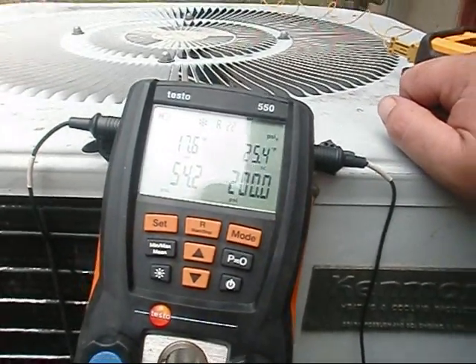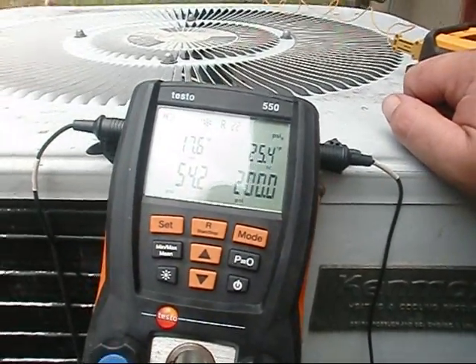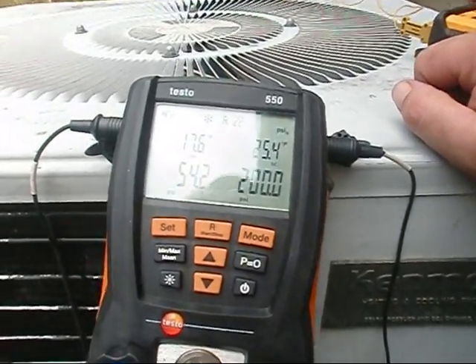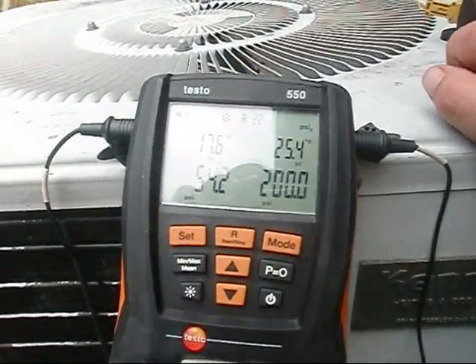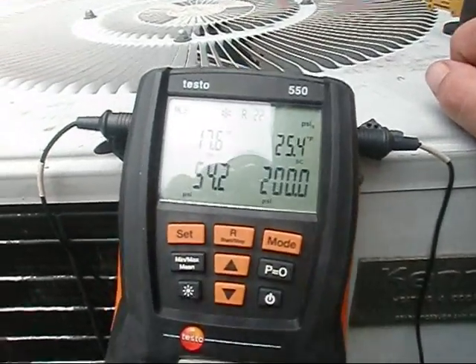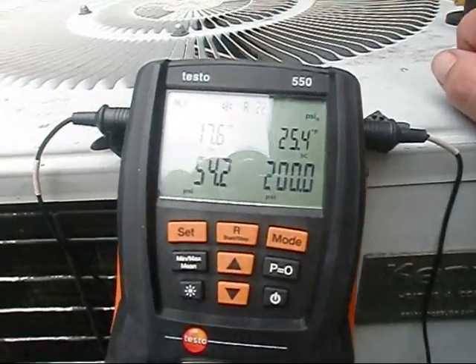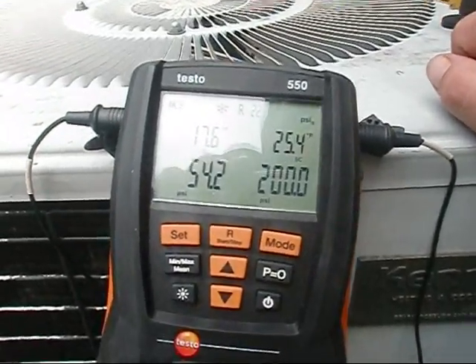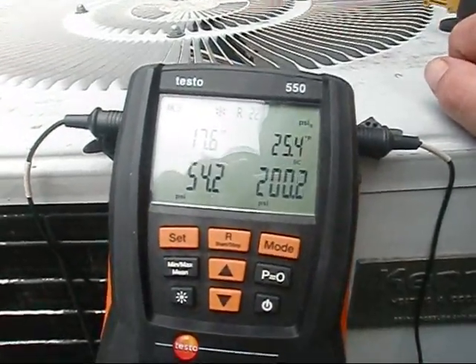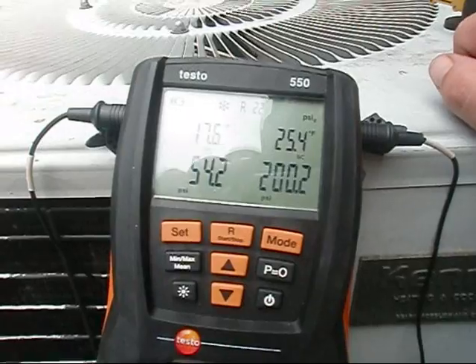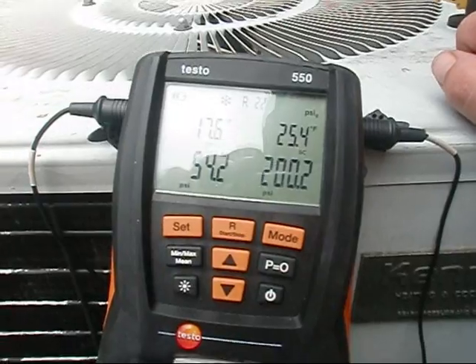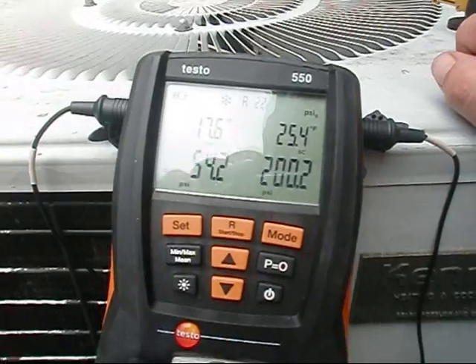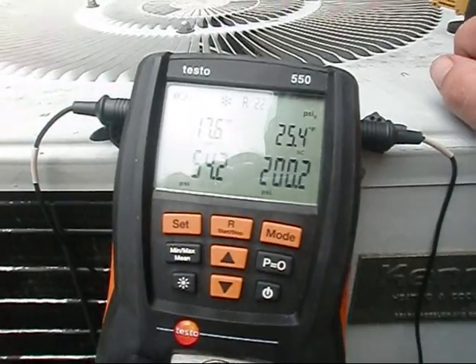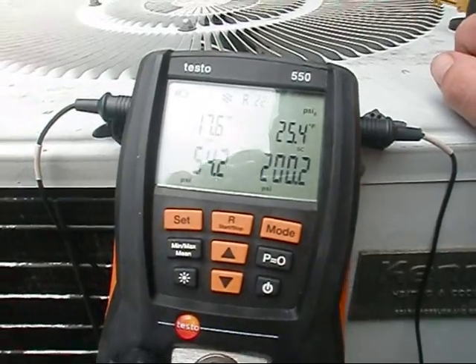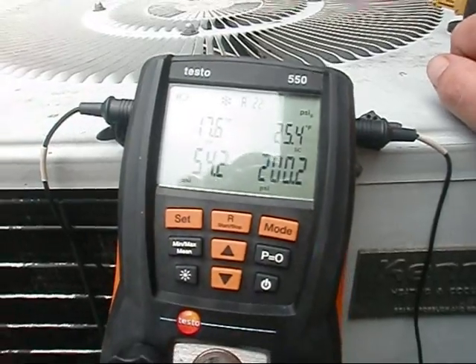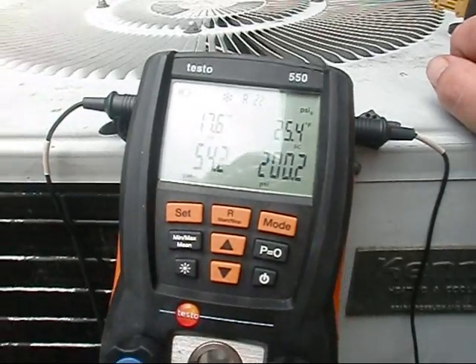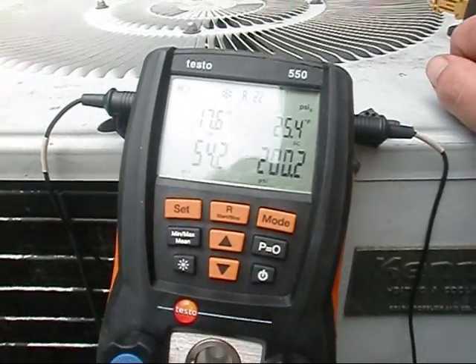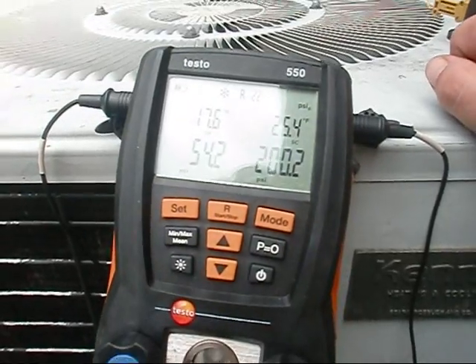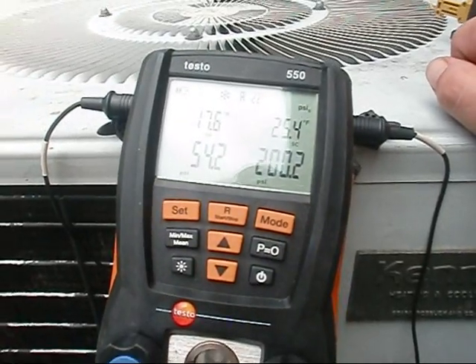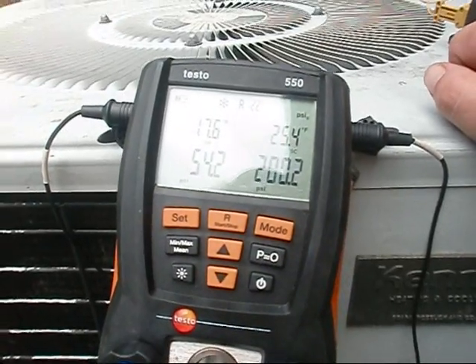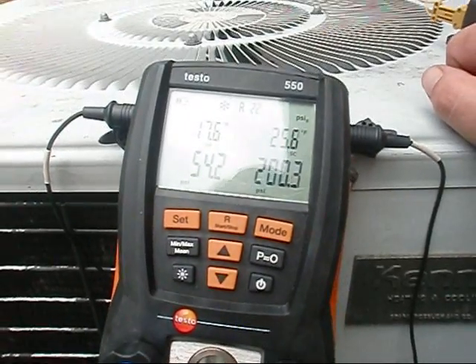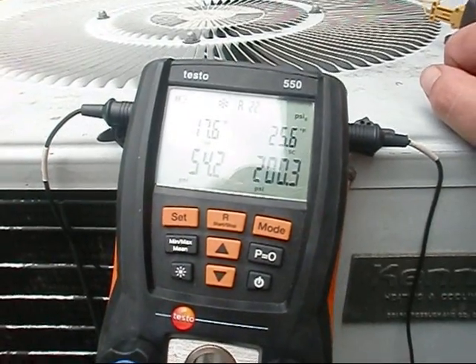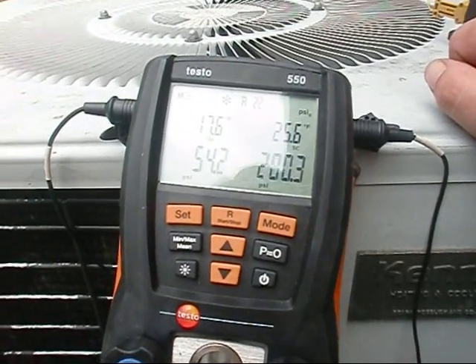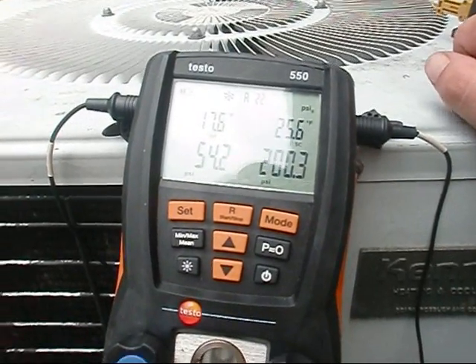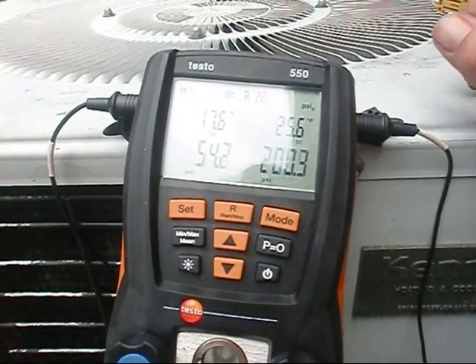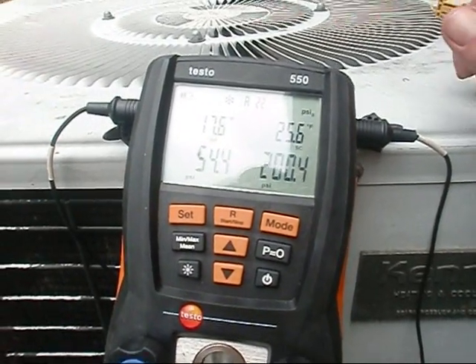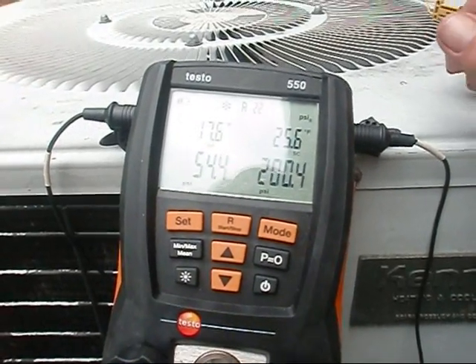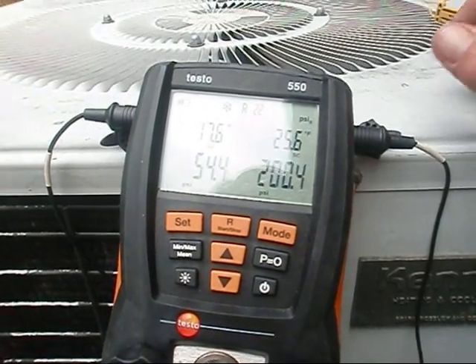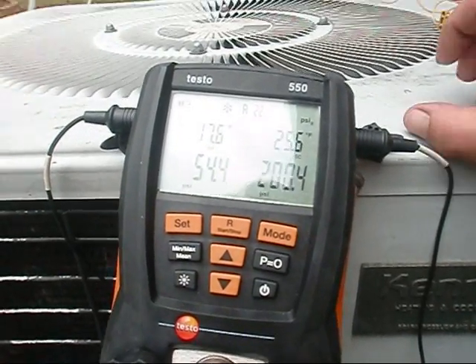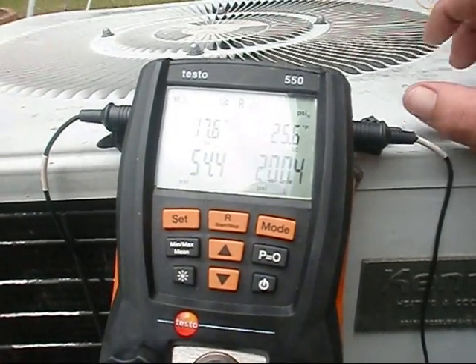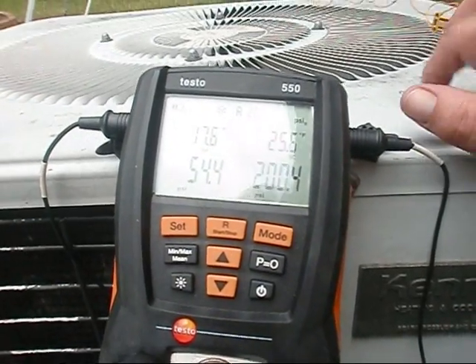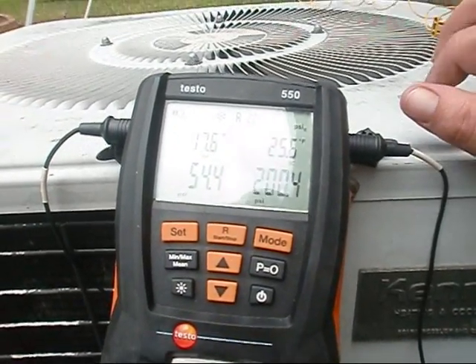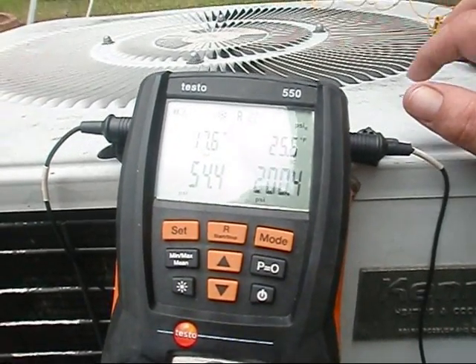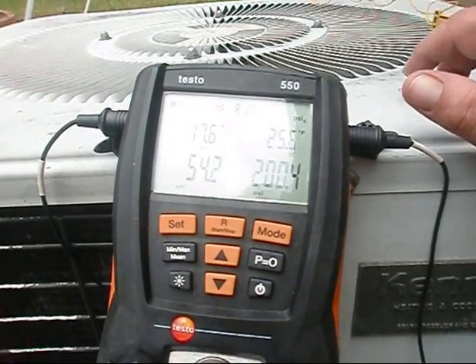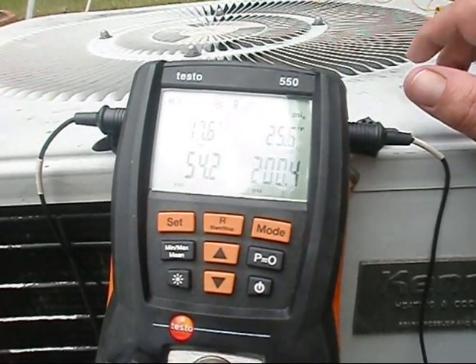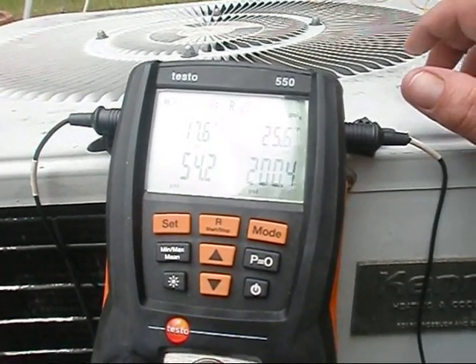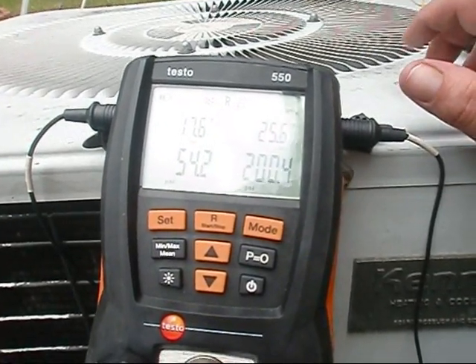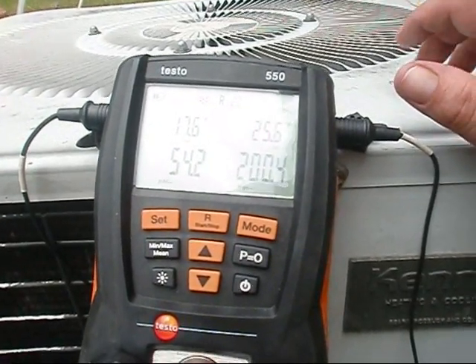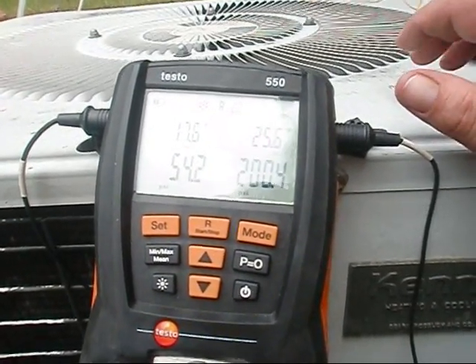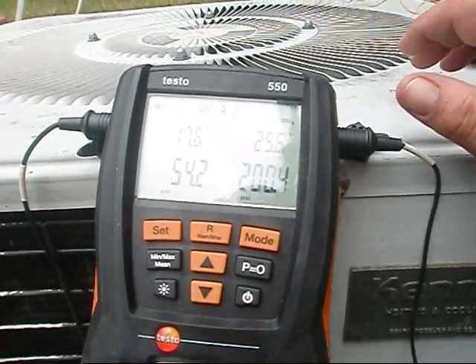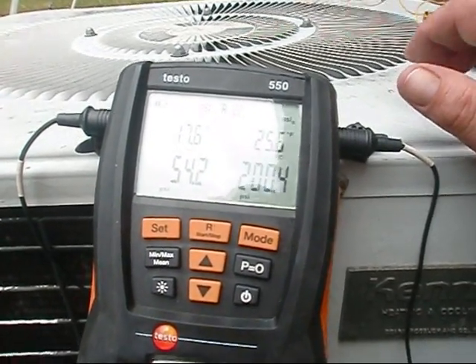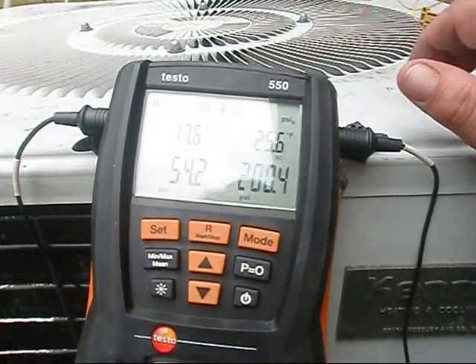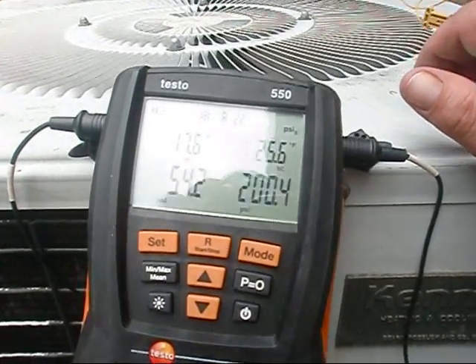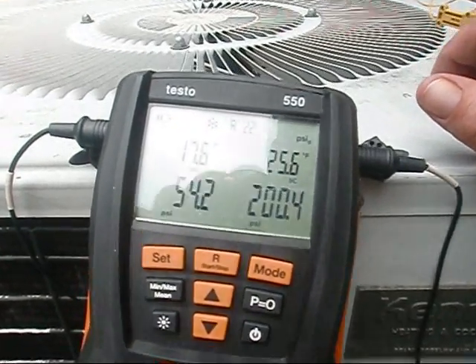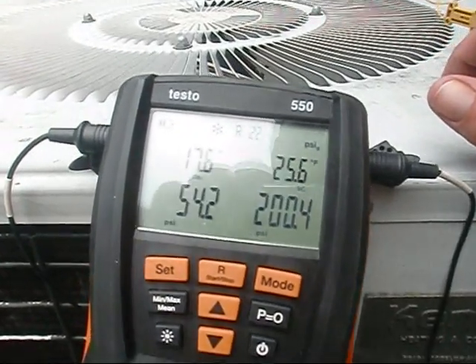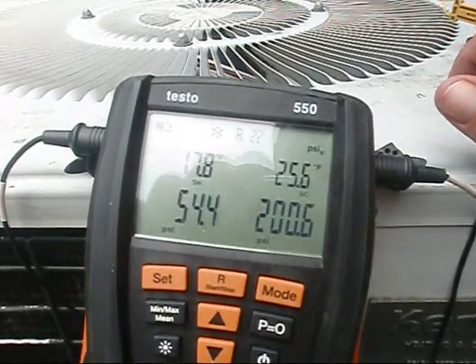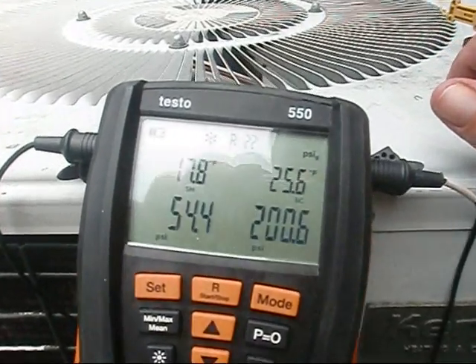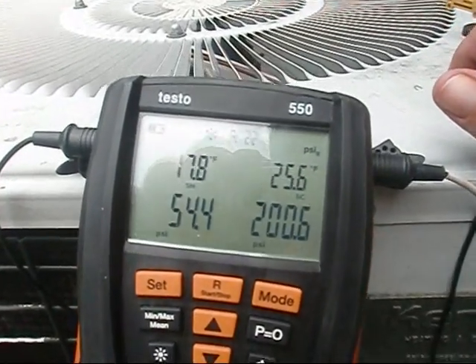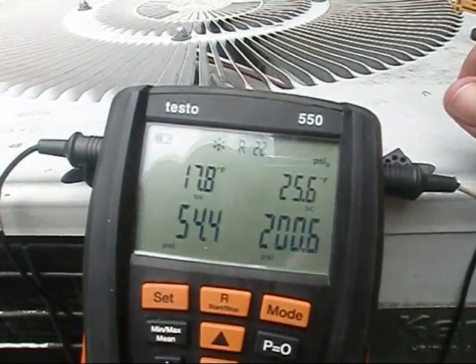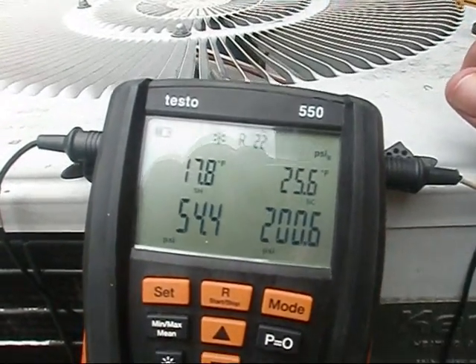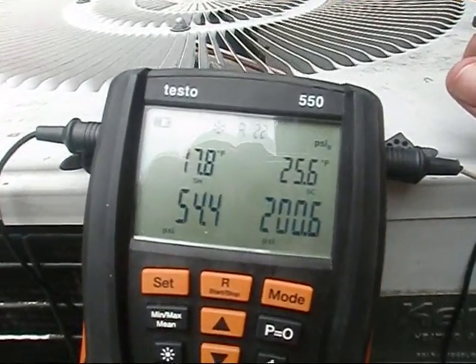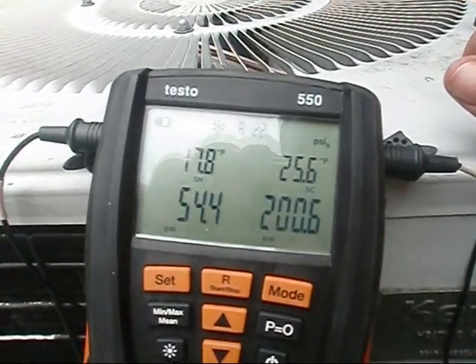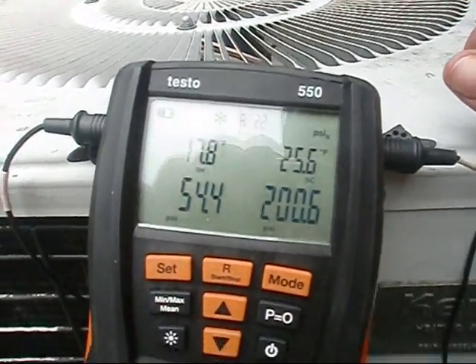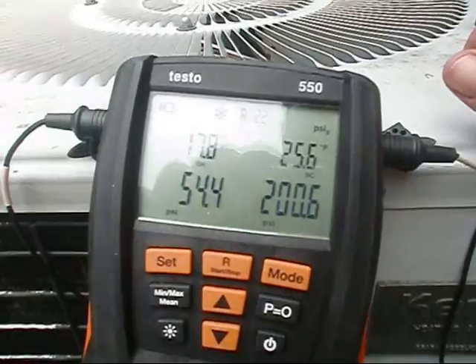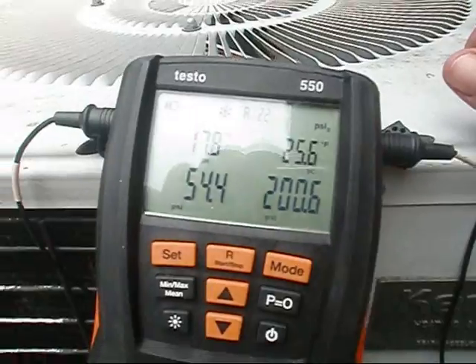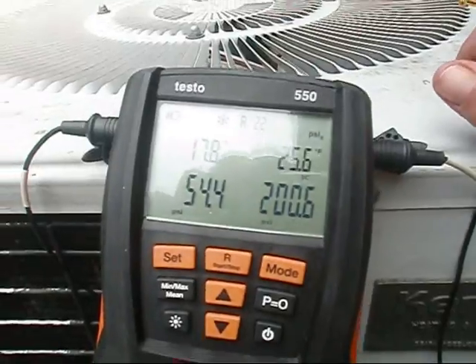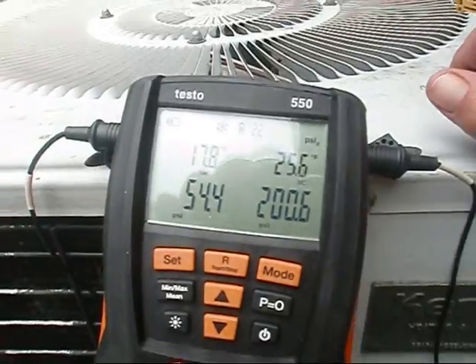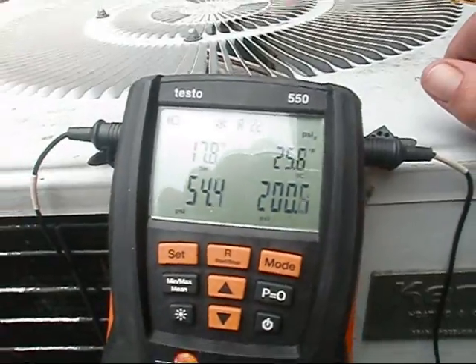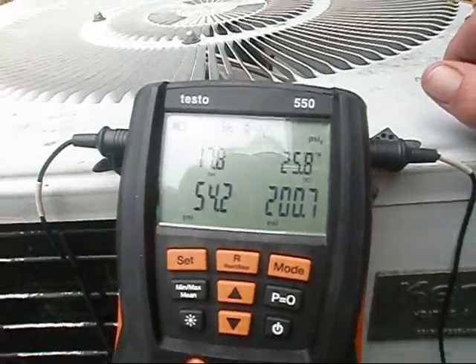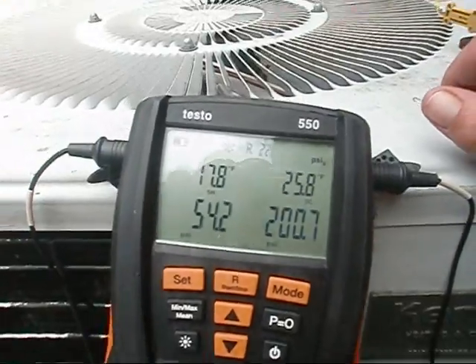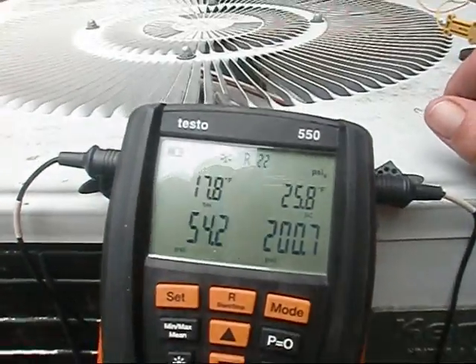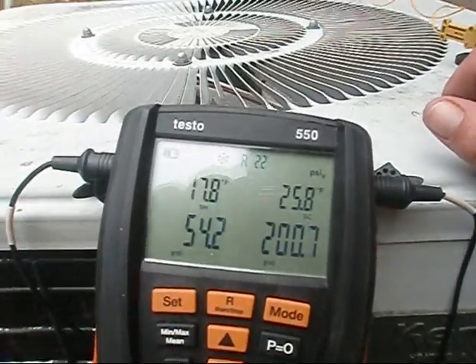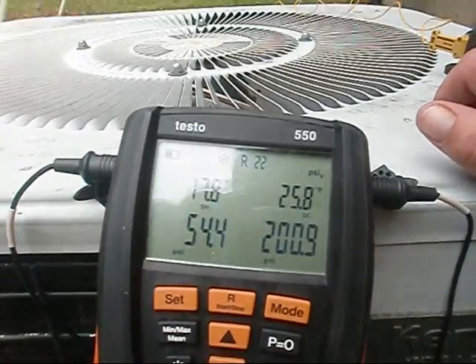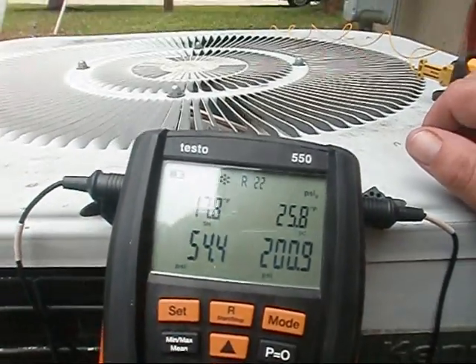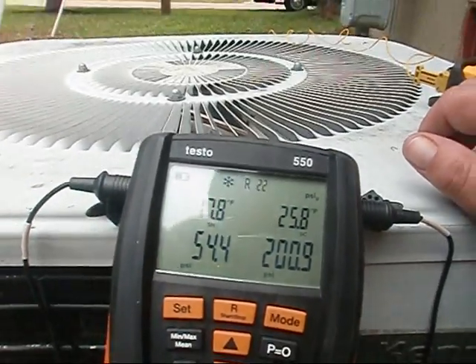We're allowed a plus or minus variance of five — so that's 17, 18, 19, 20, 21, 22. I'm going to get it as close as I can; I'm going to try to get it within one.